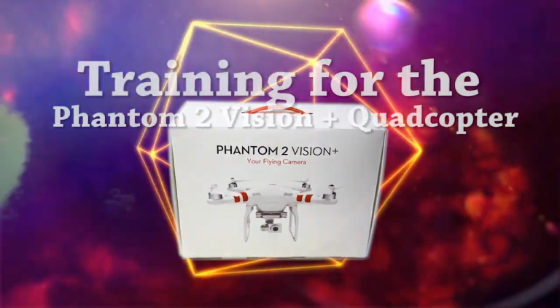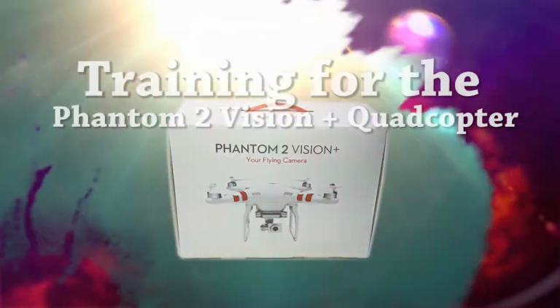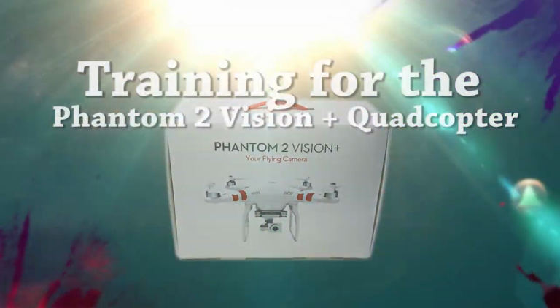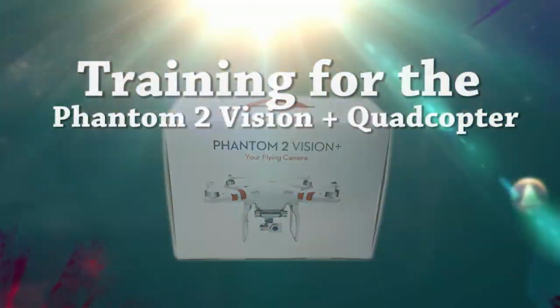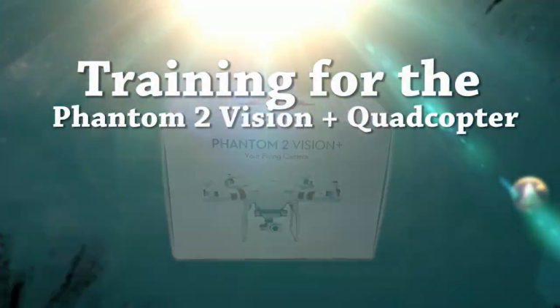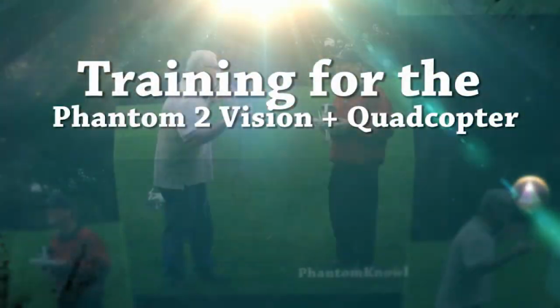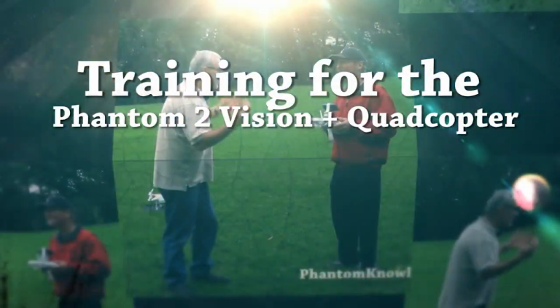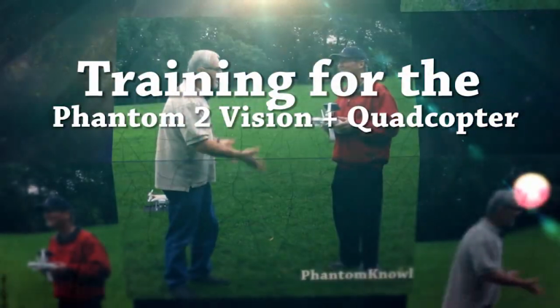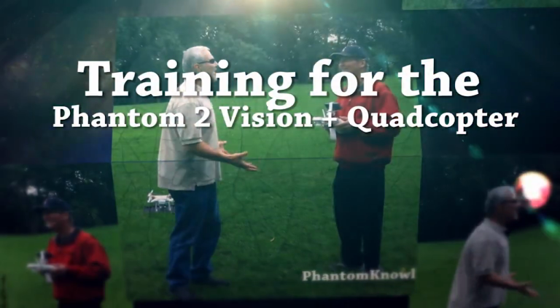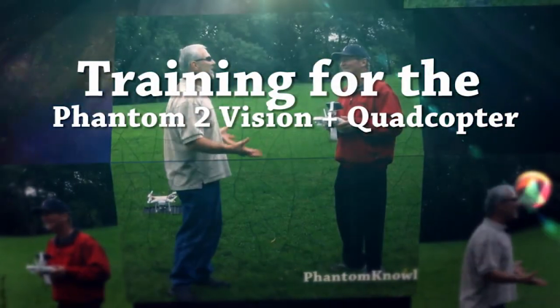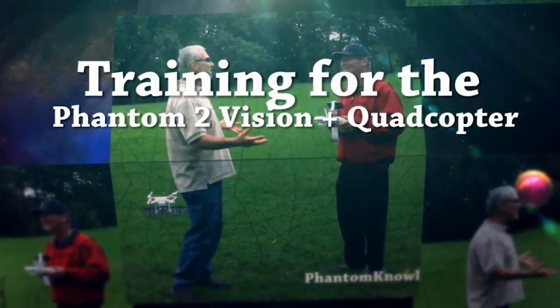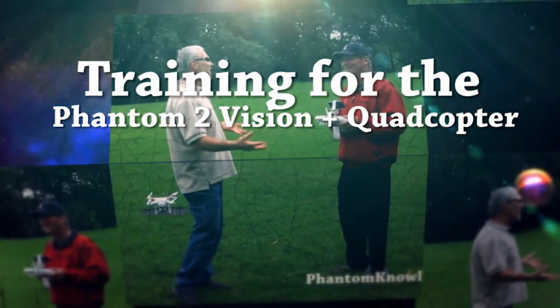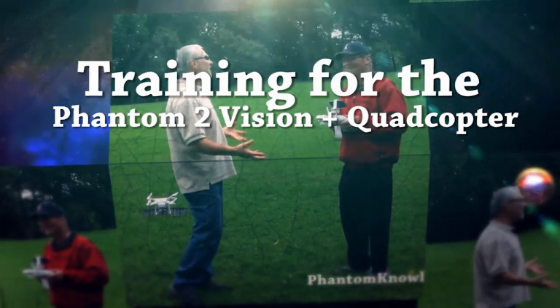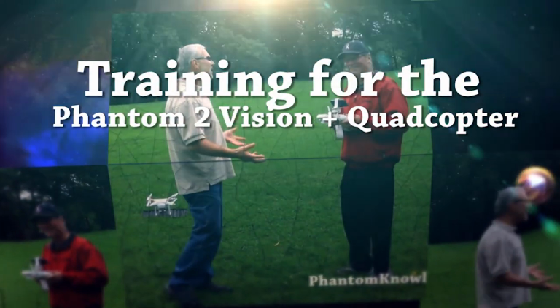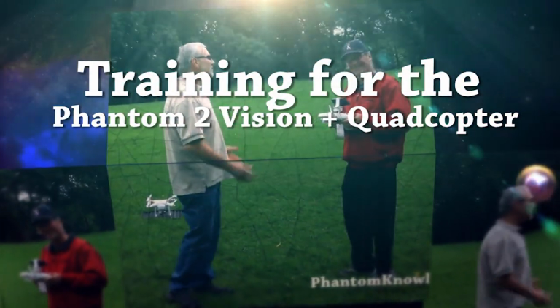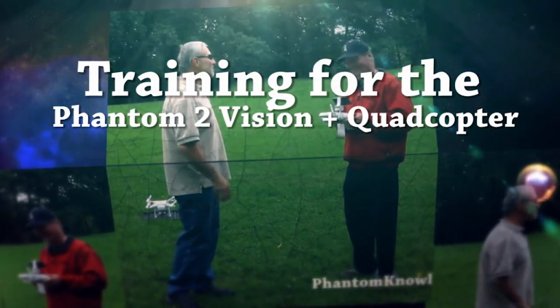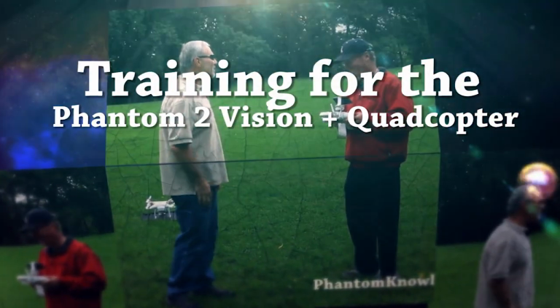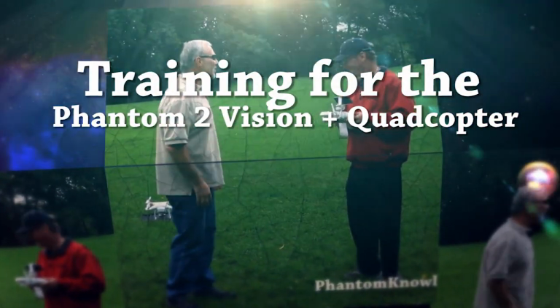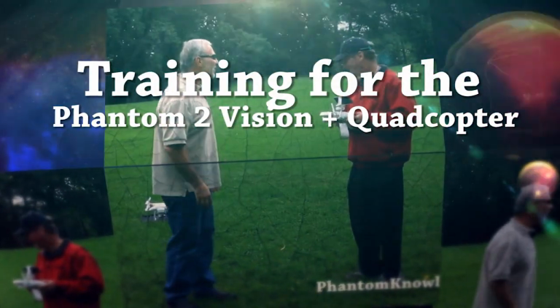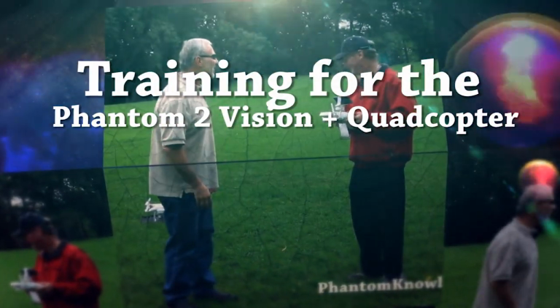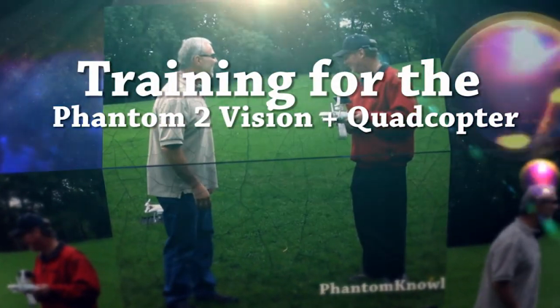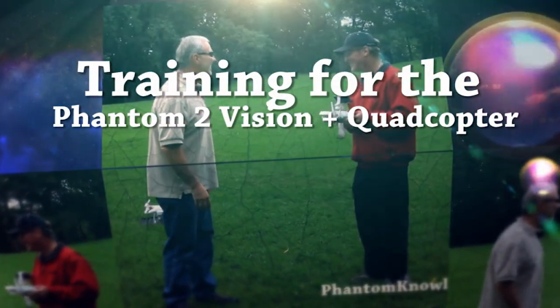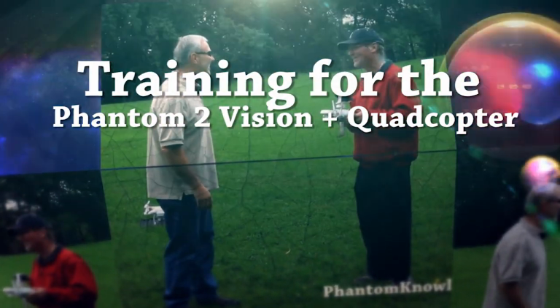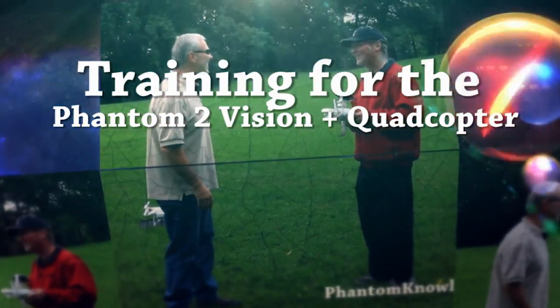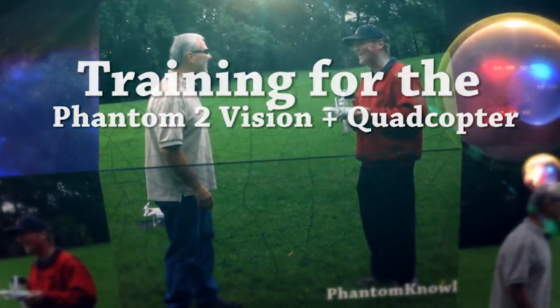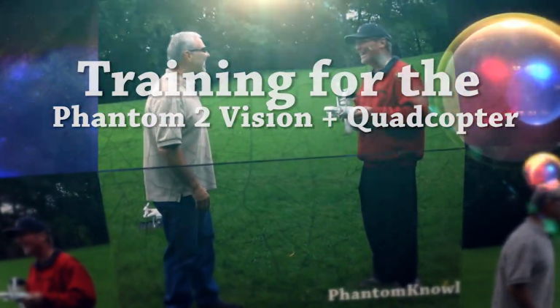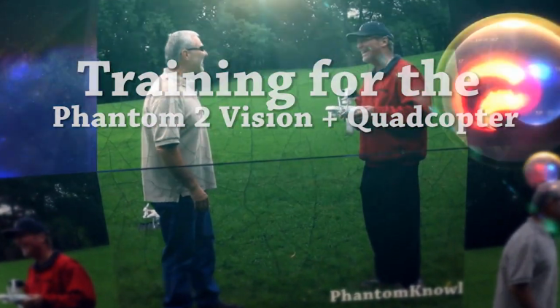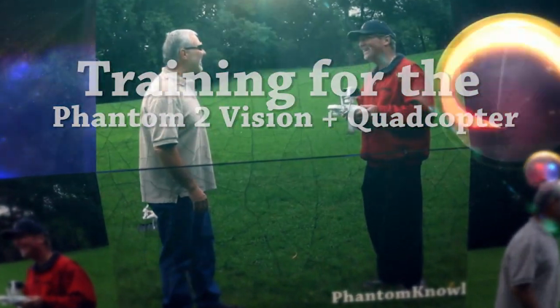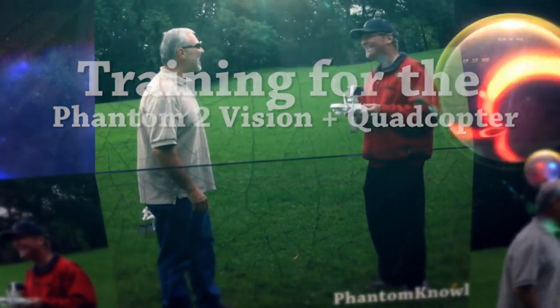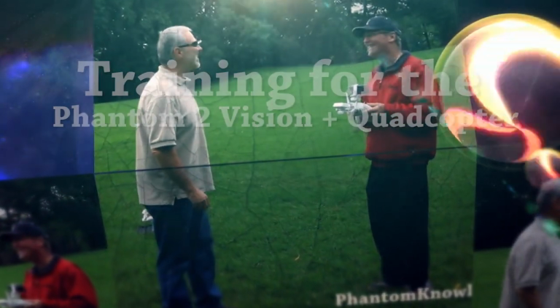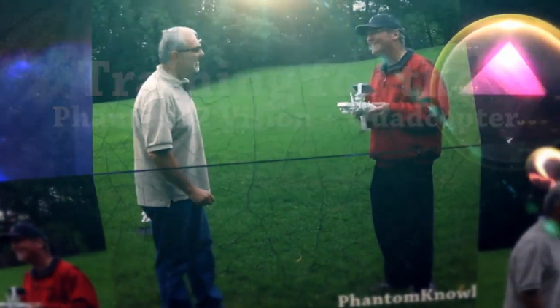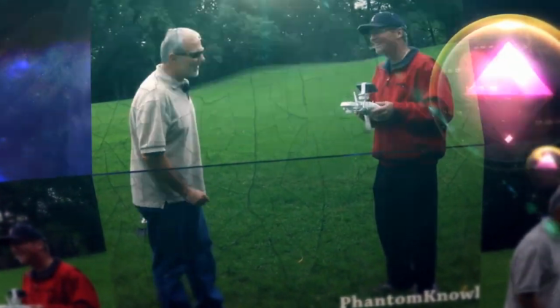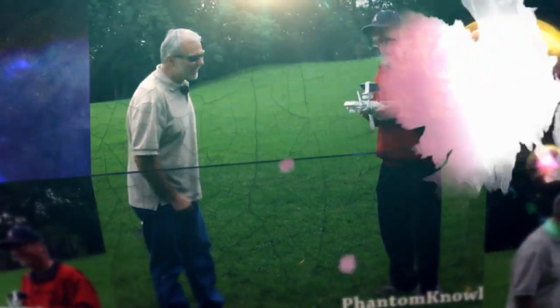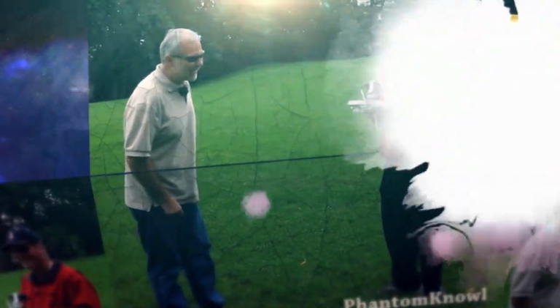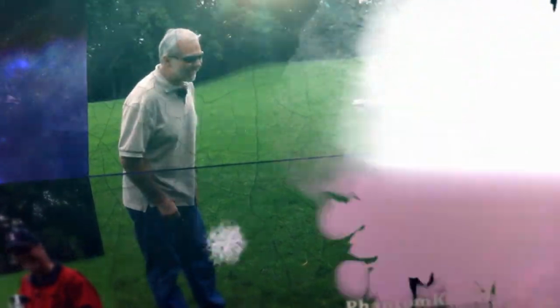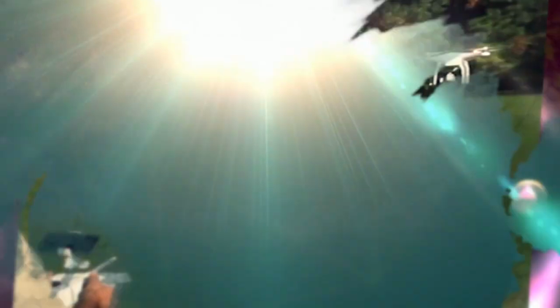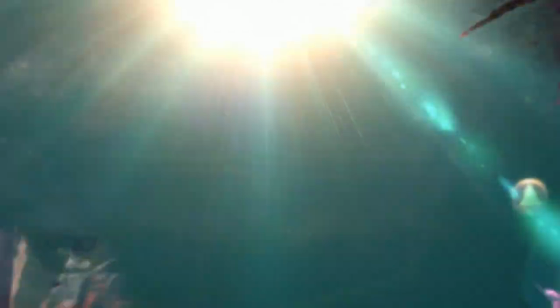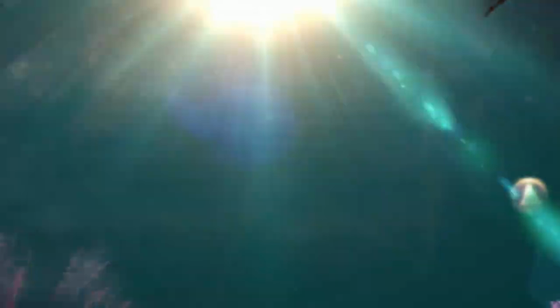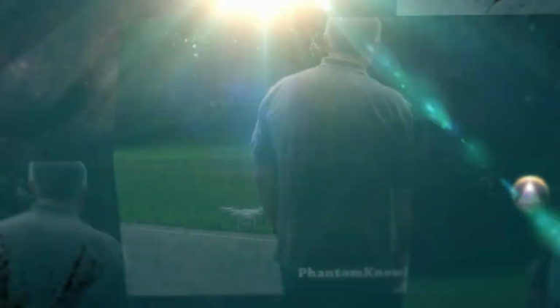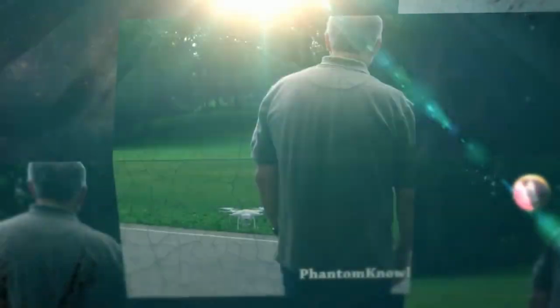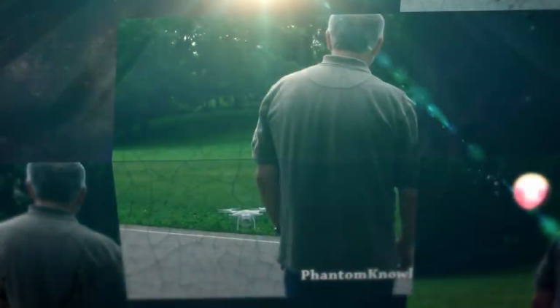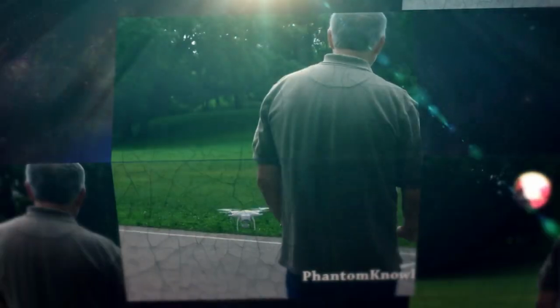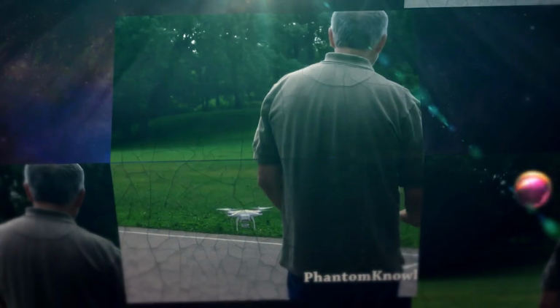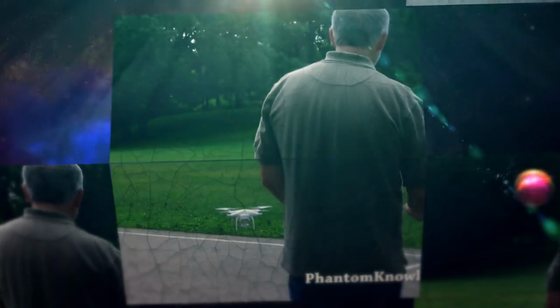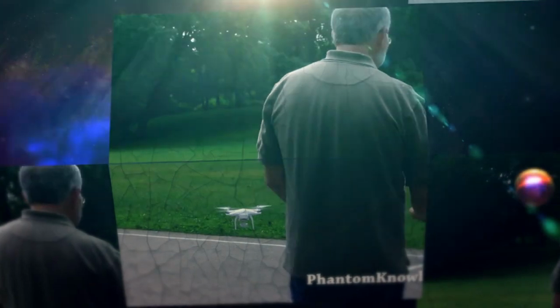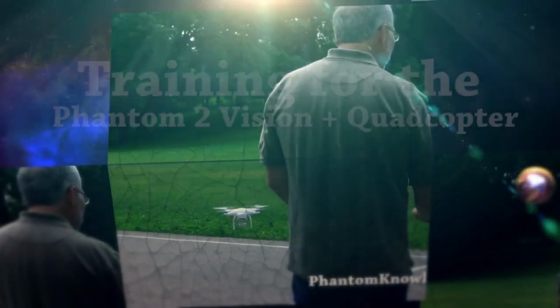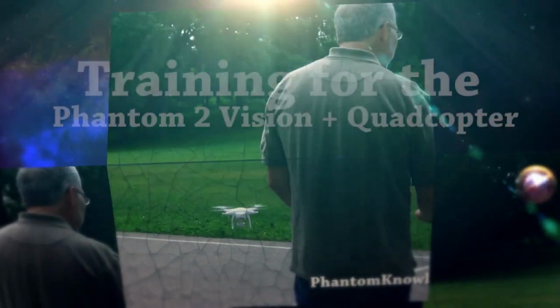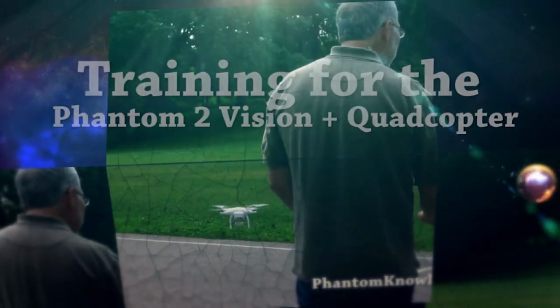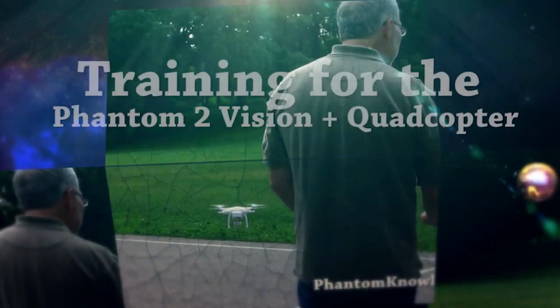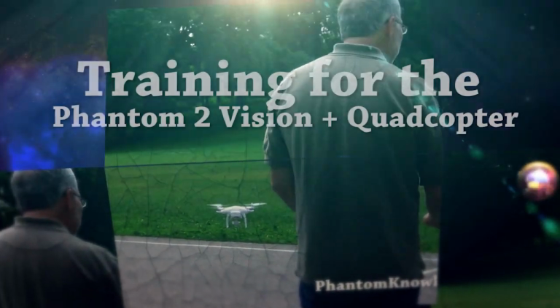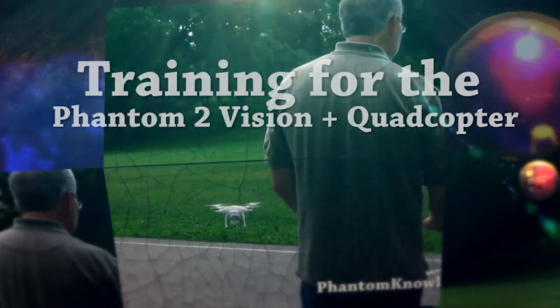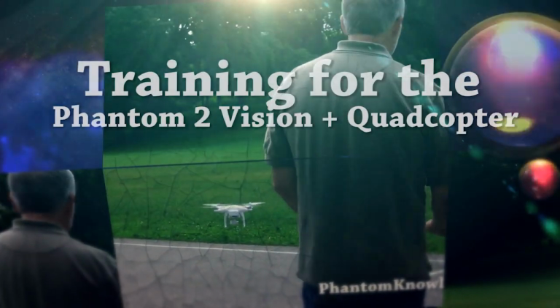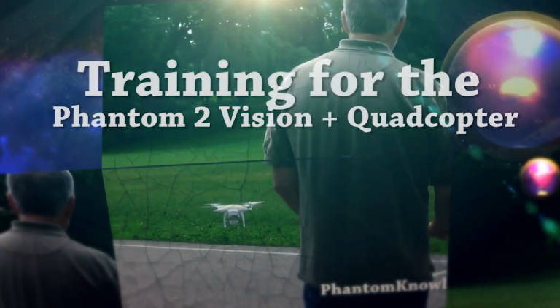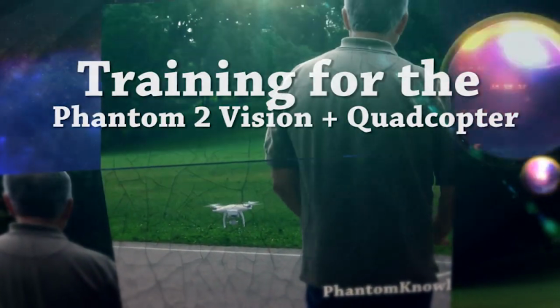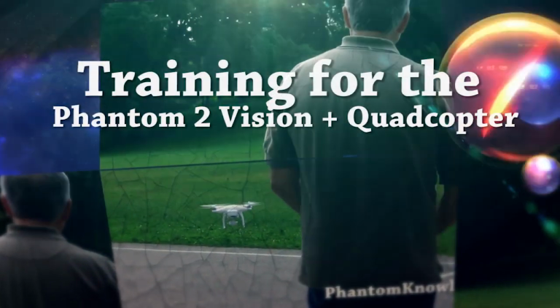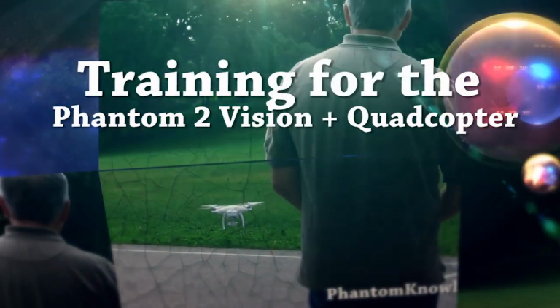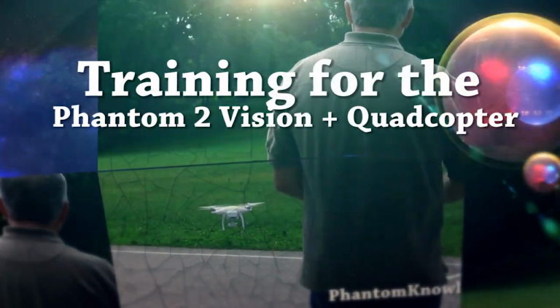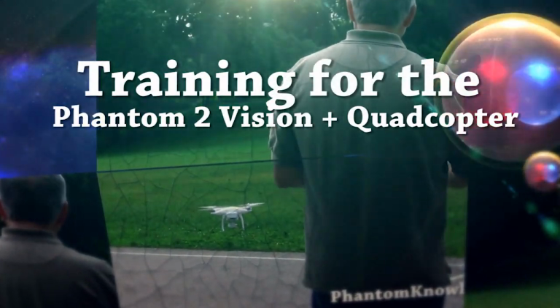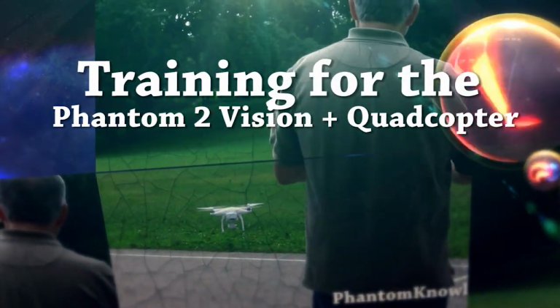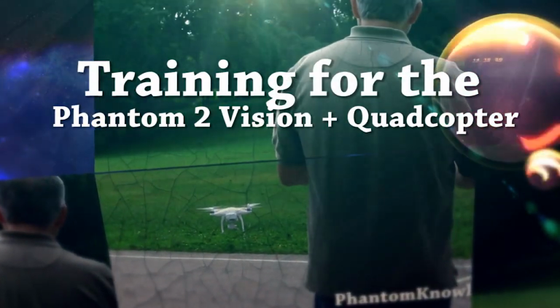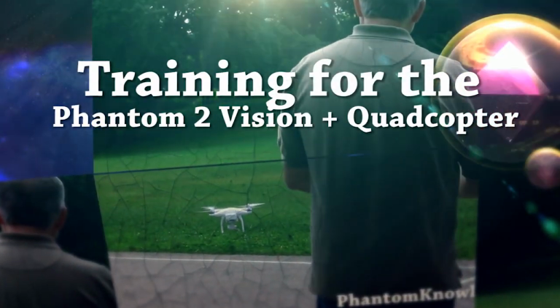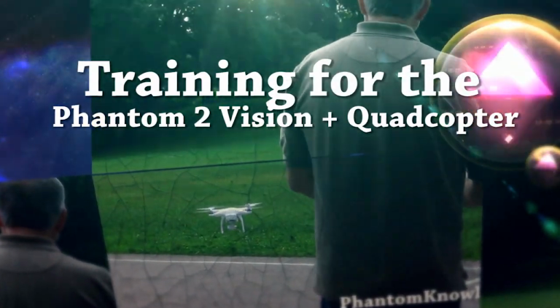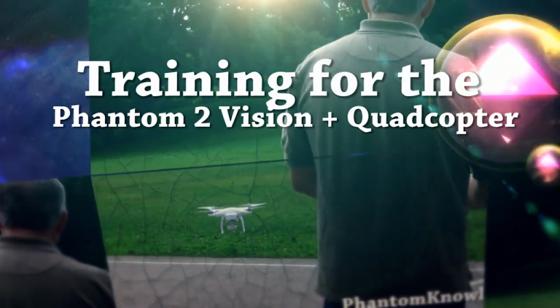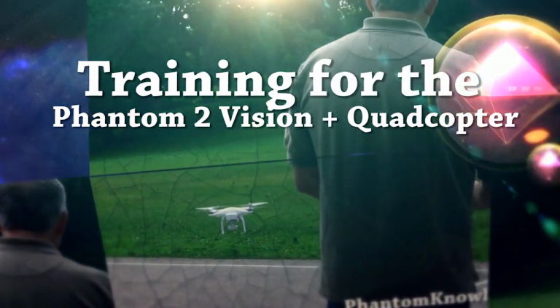I've never seen a quadcopter before. Not until today. All the way down to the center until the propellers stop.